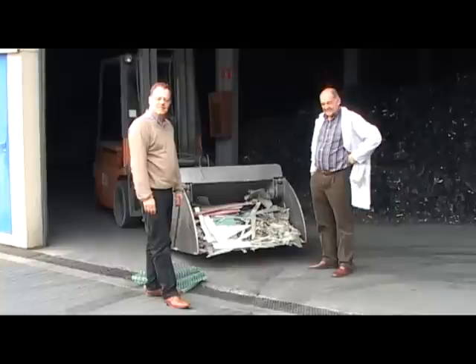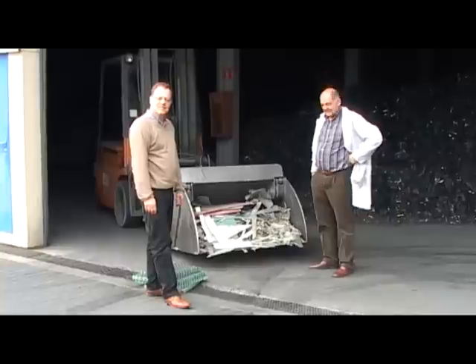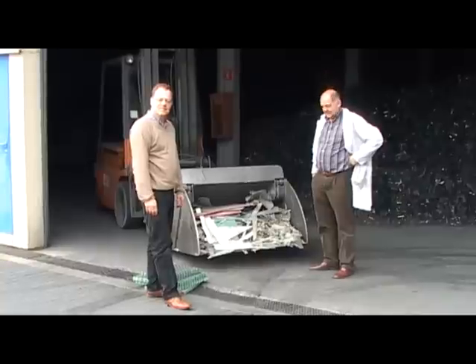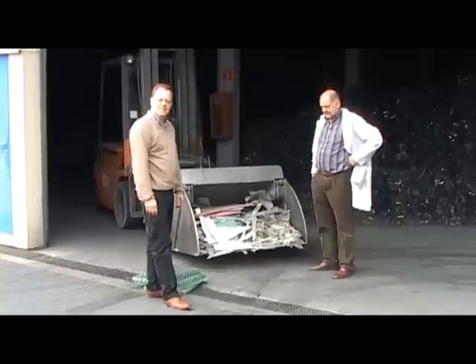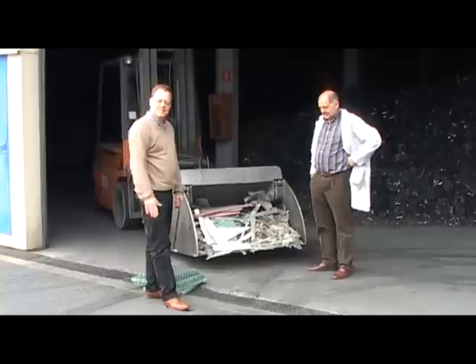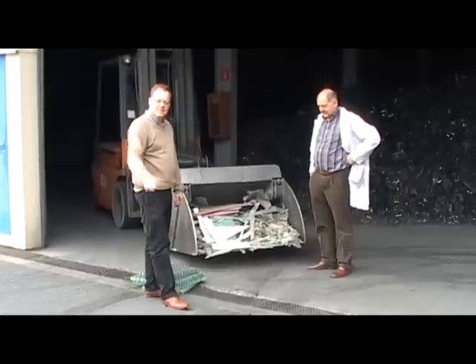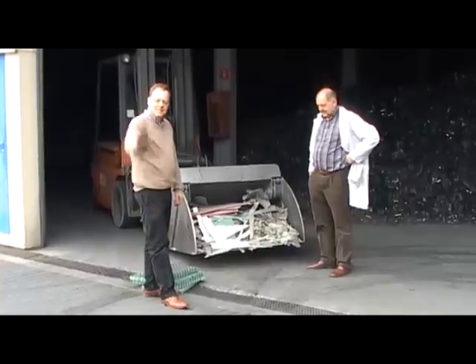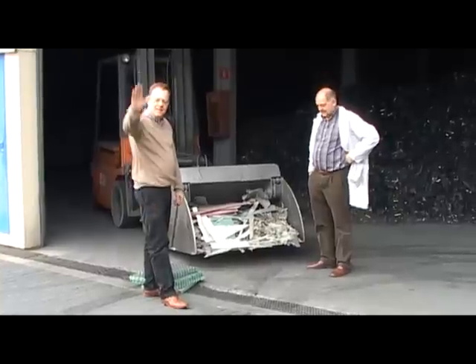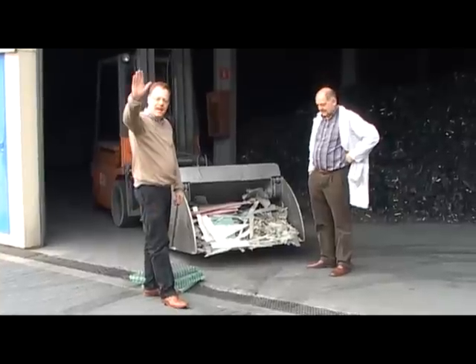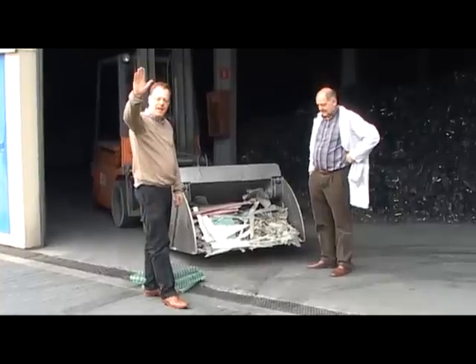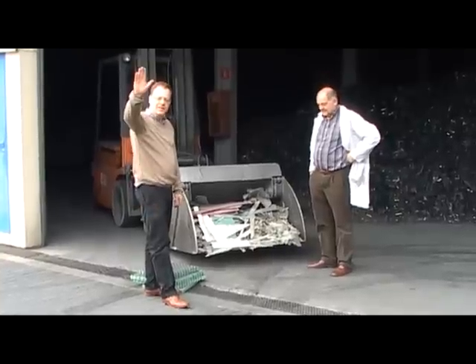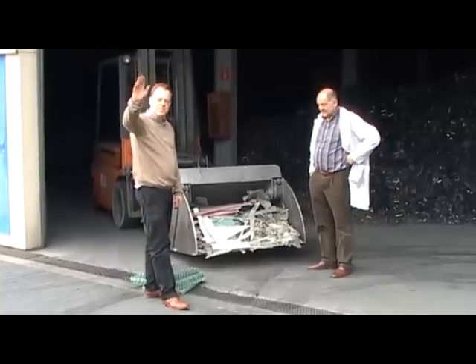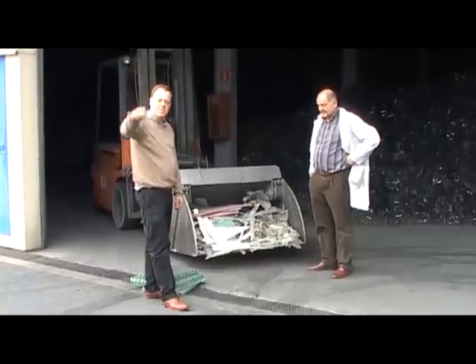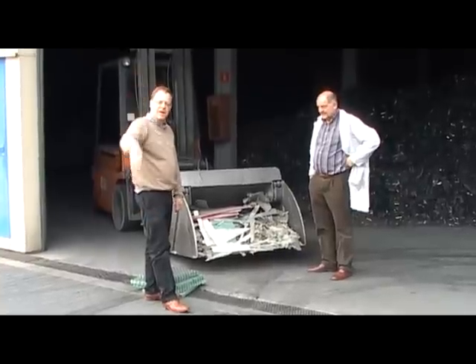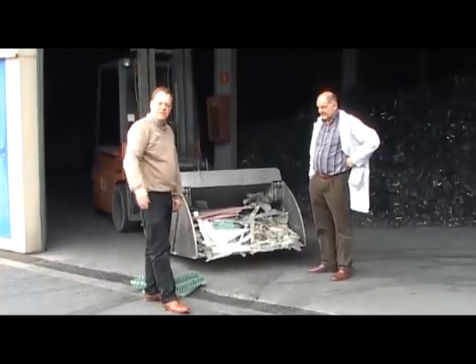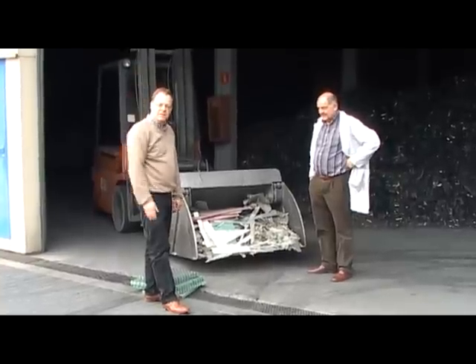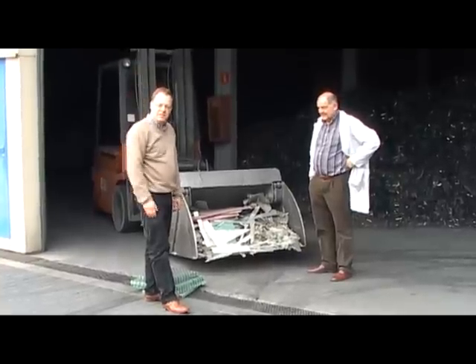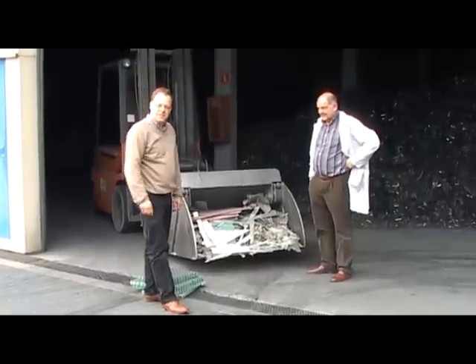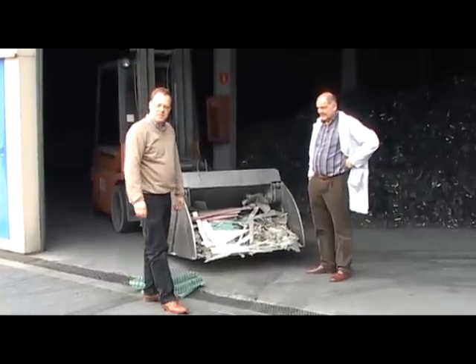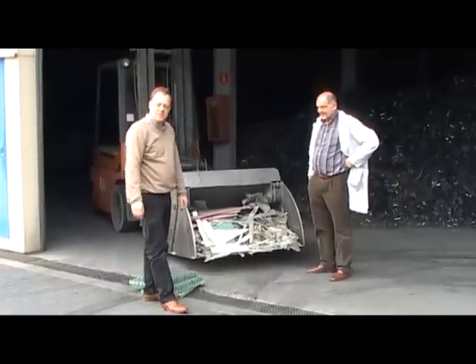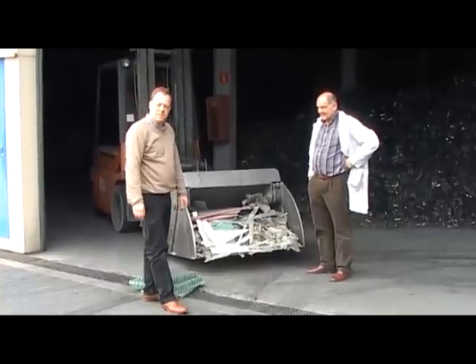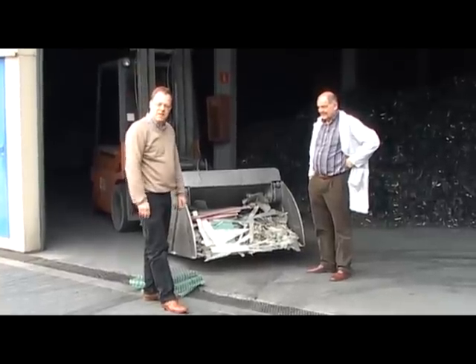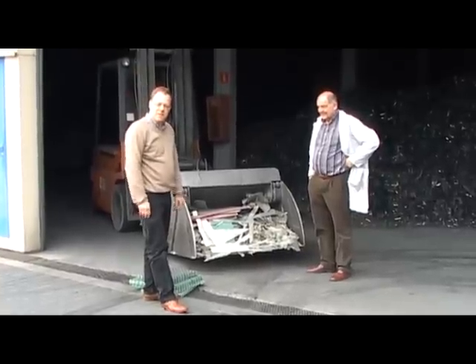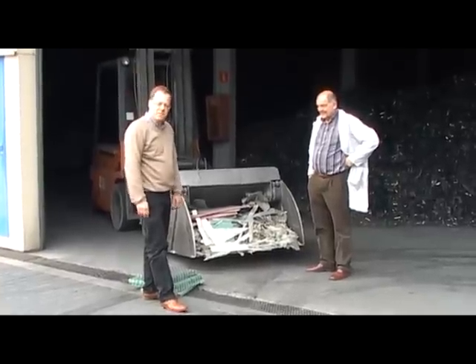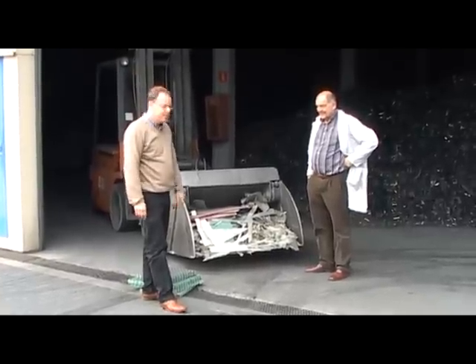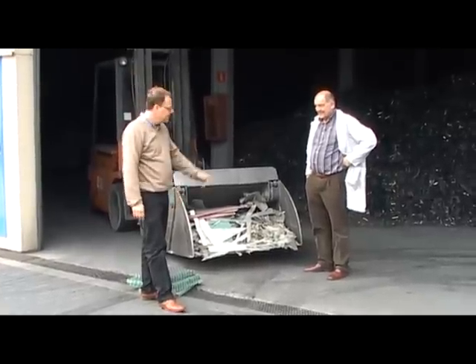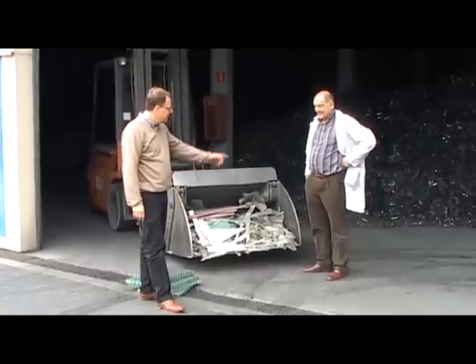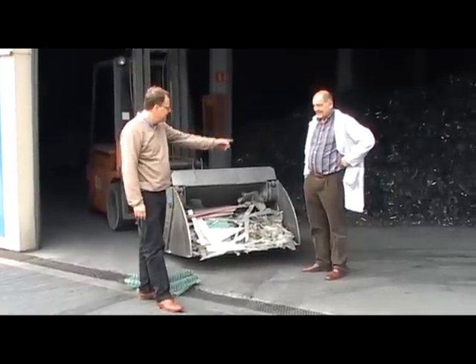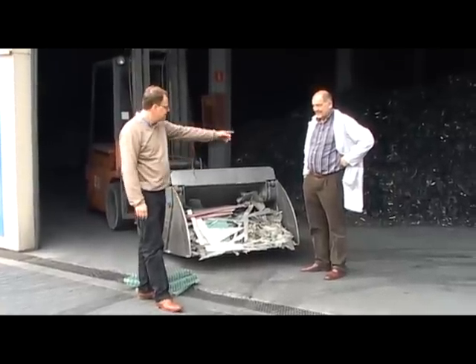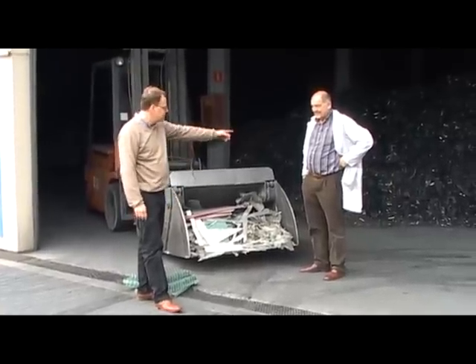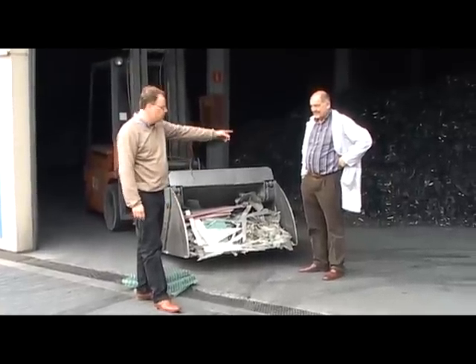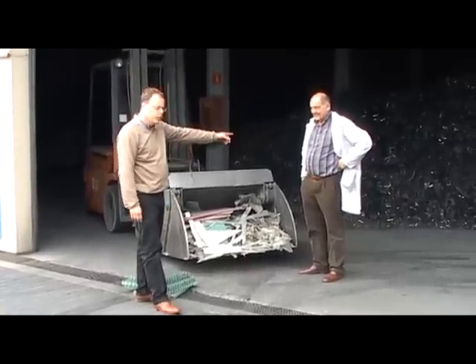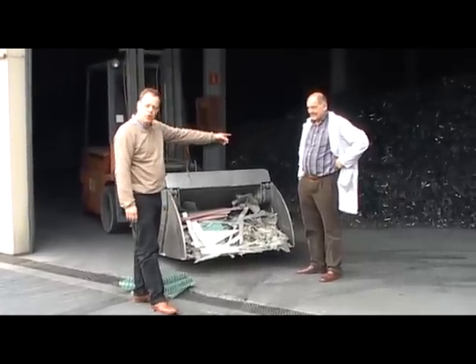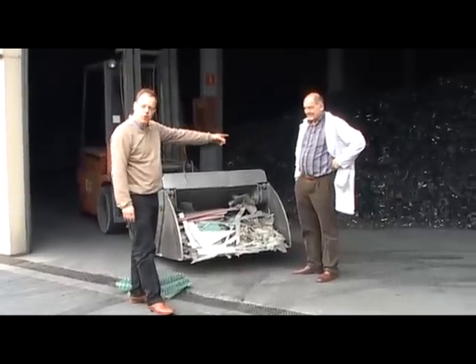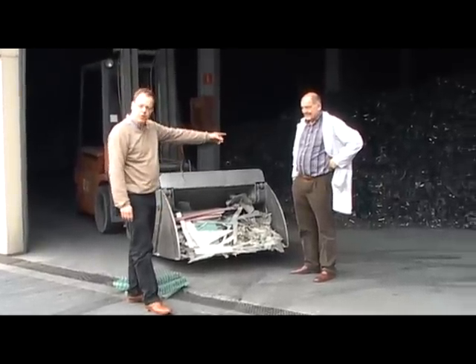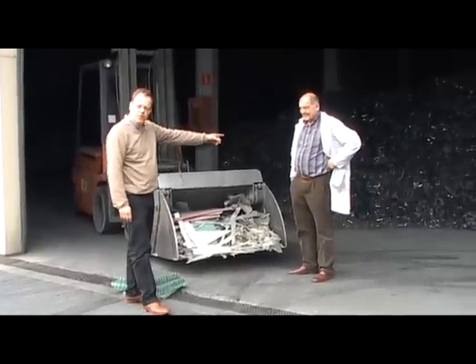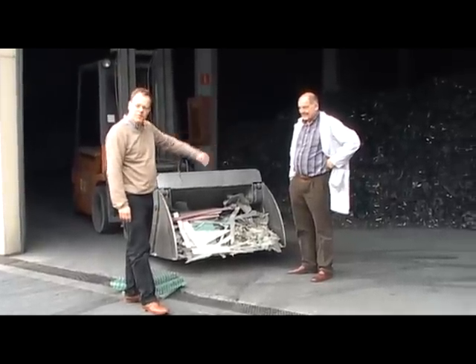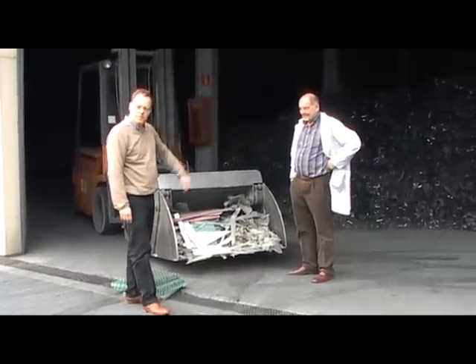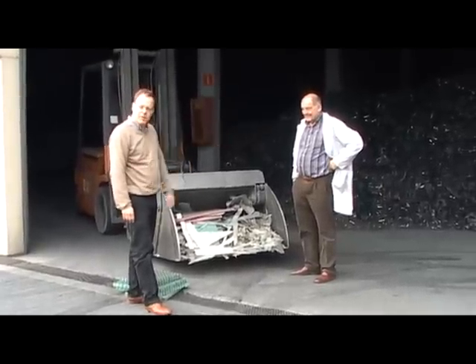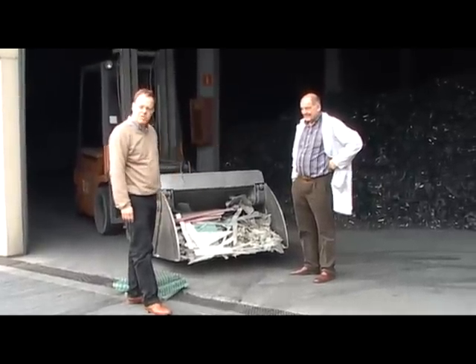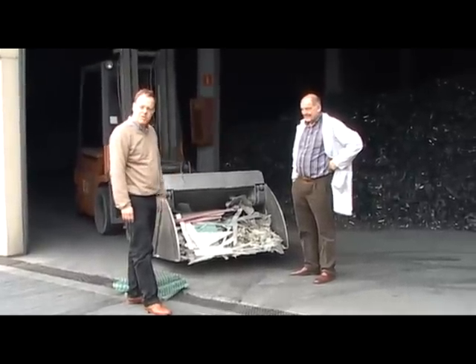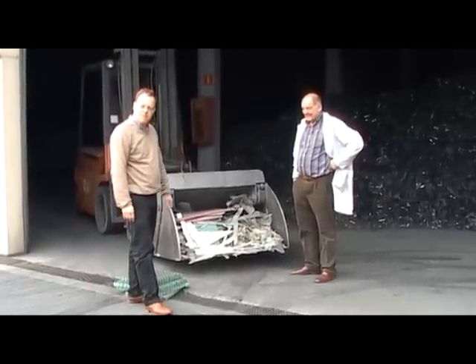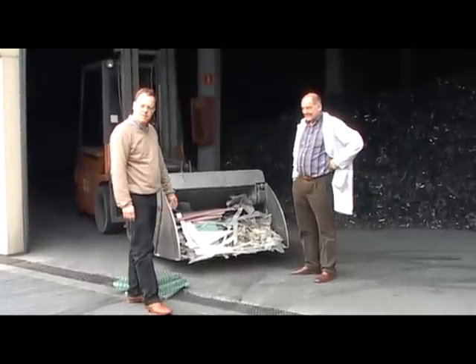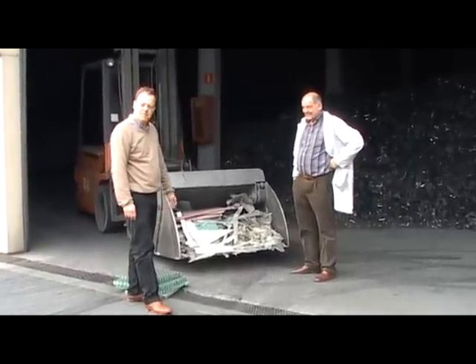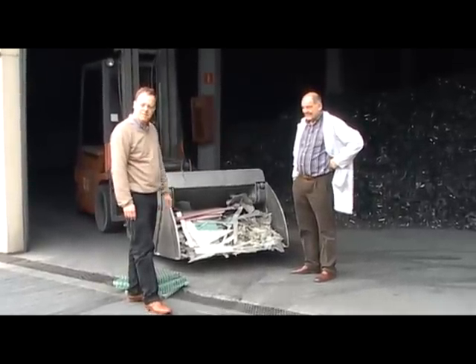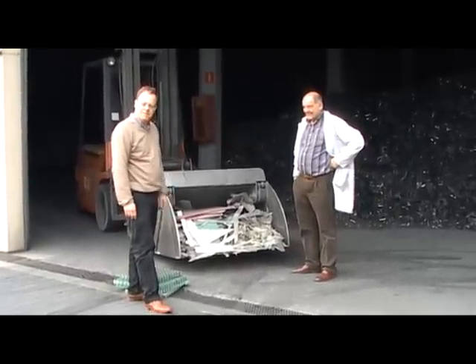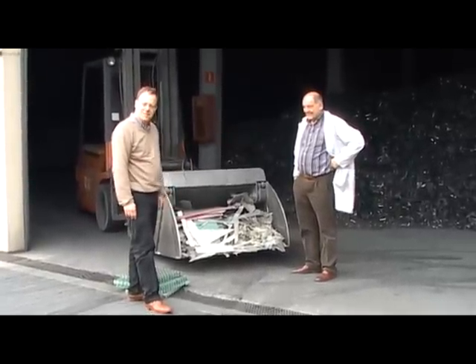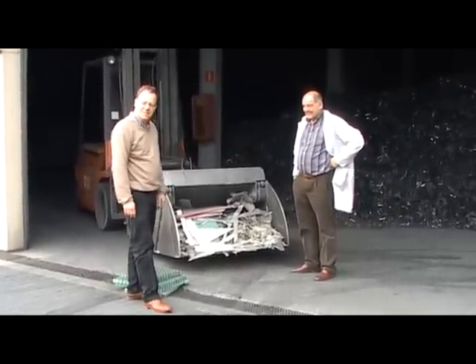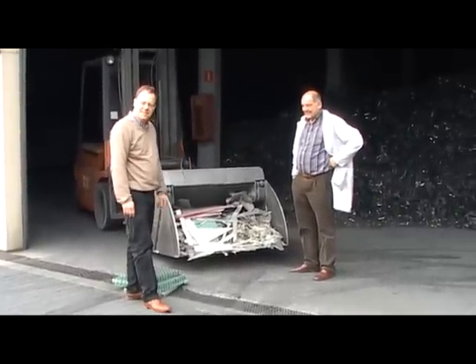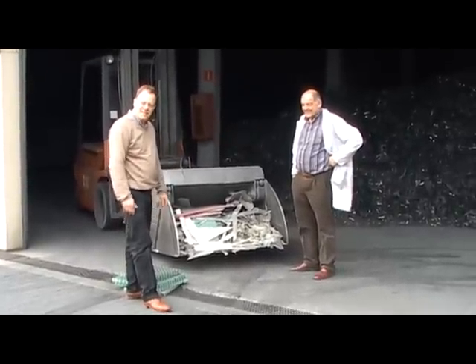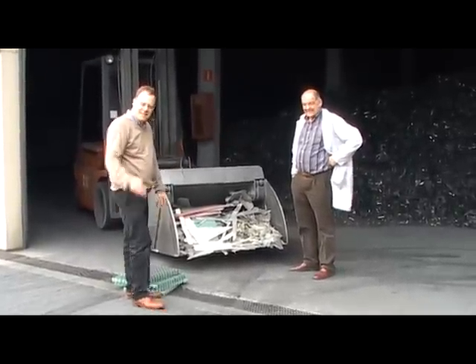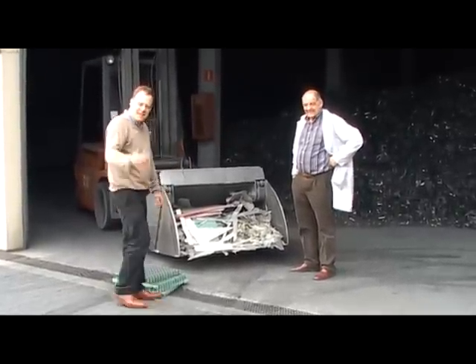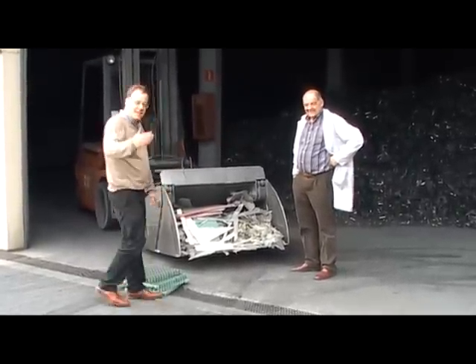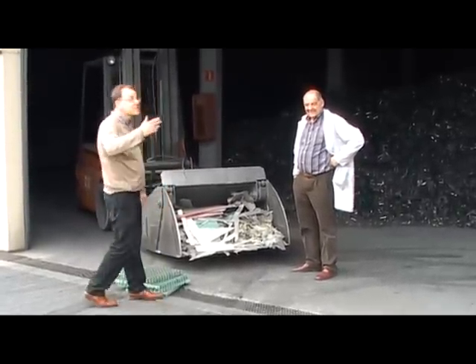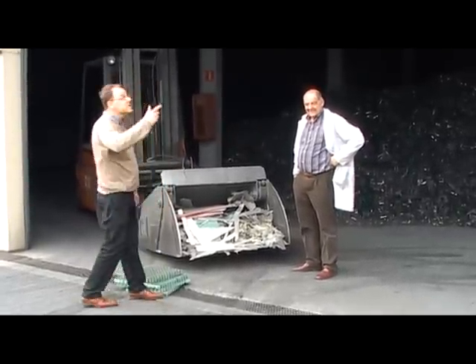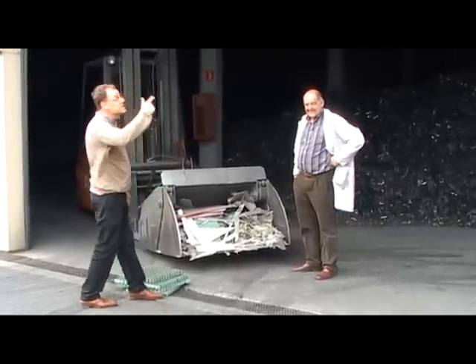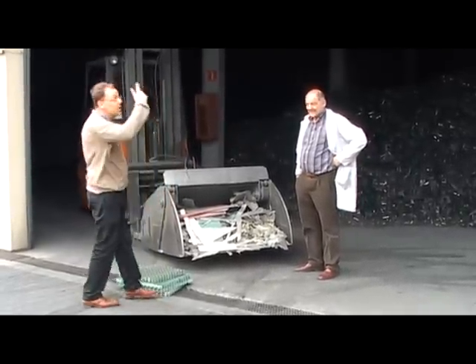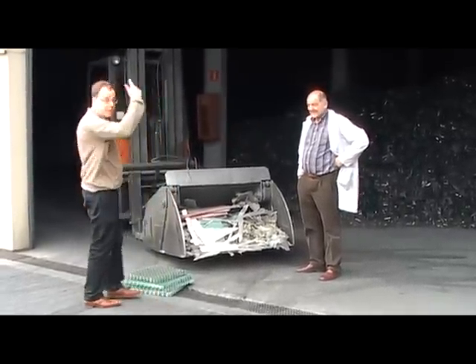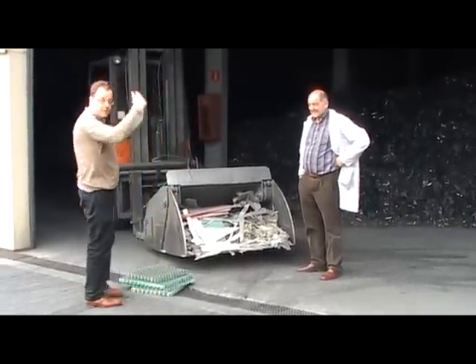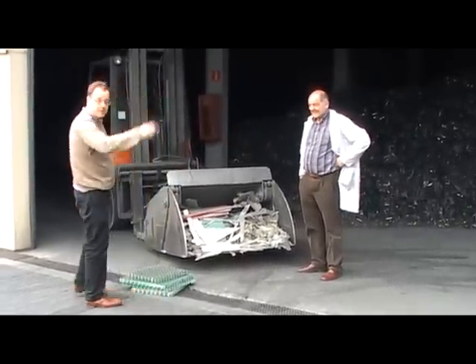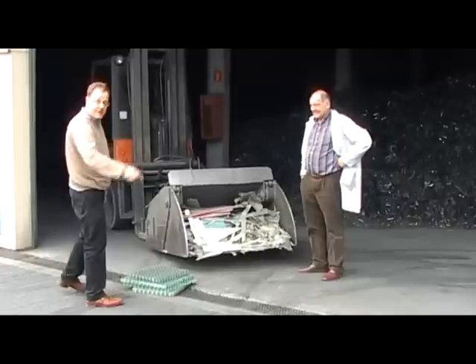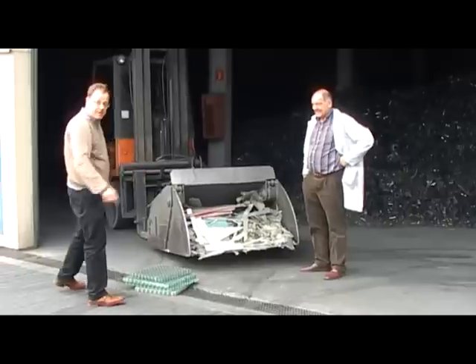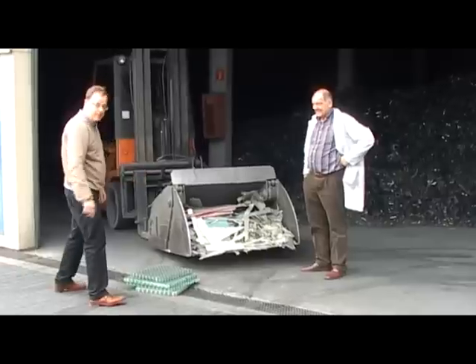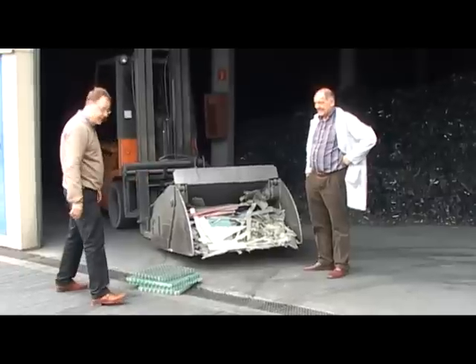Hi Ismail, this is Philip, this is Rudolf, the big chief. This is our factory.